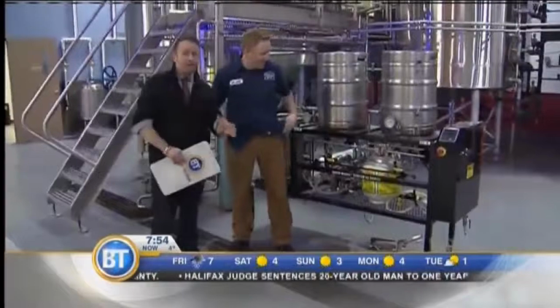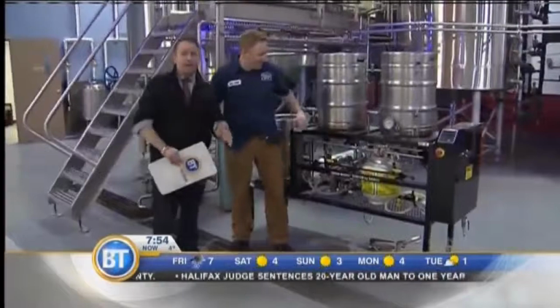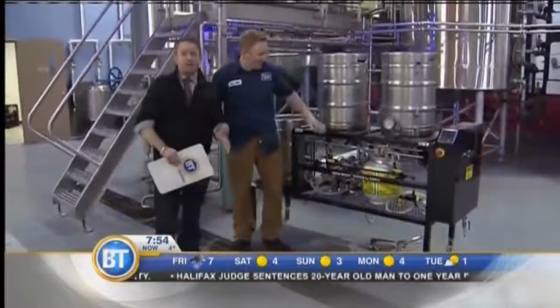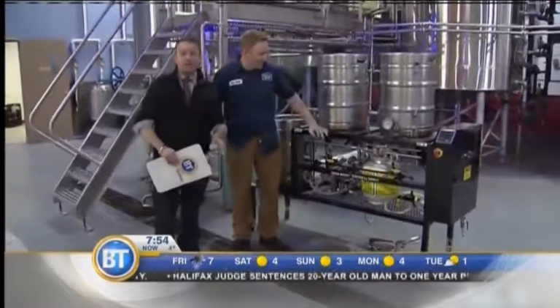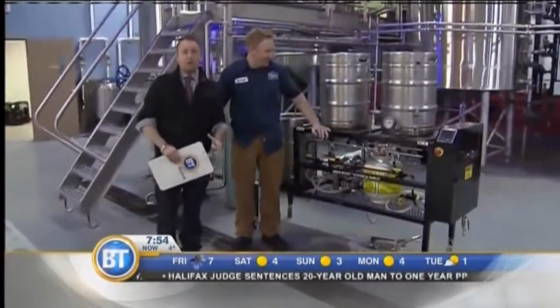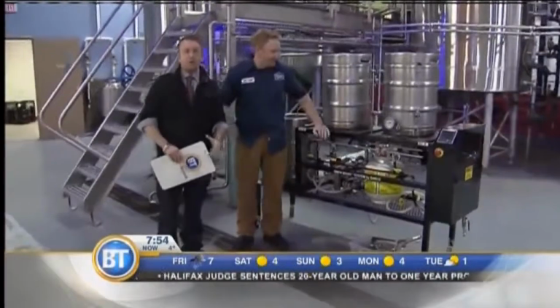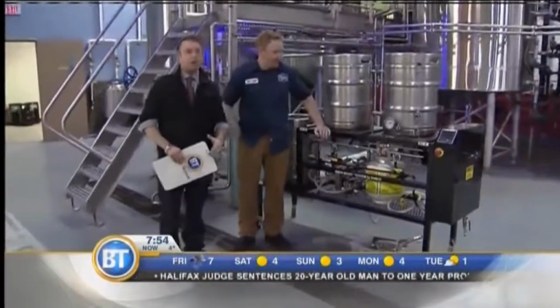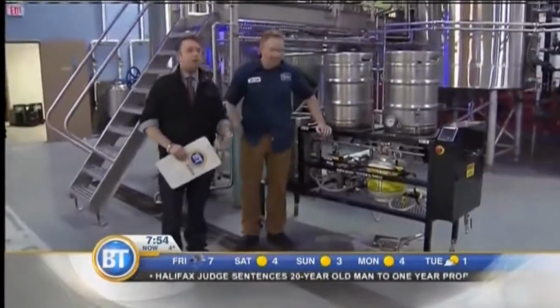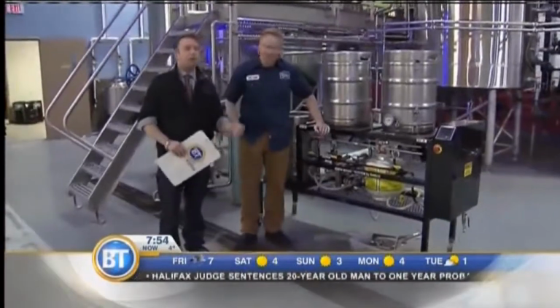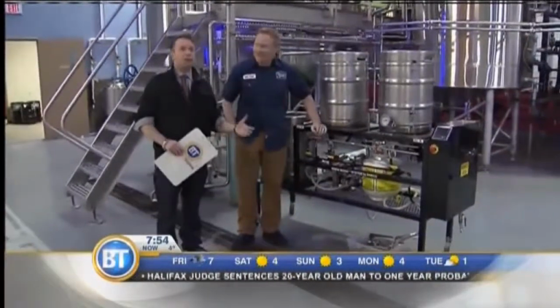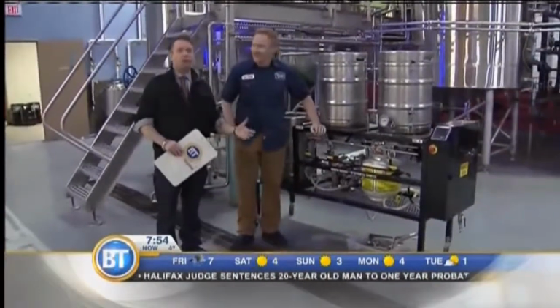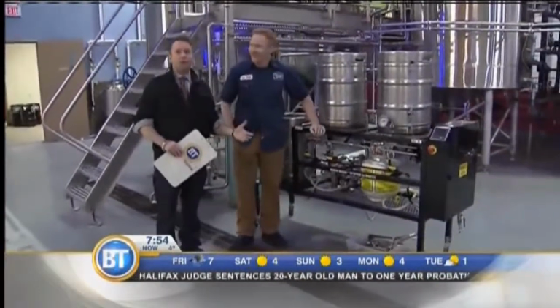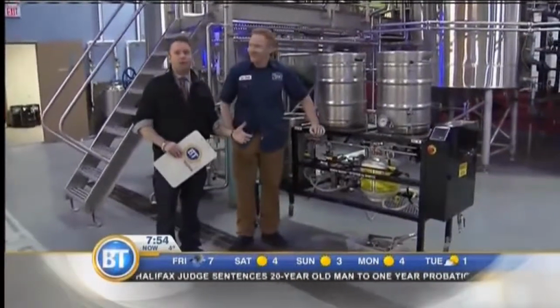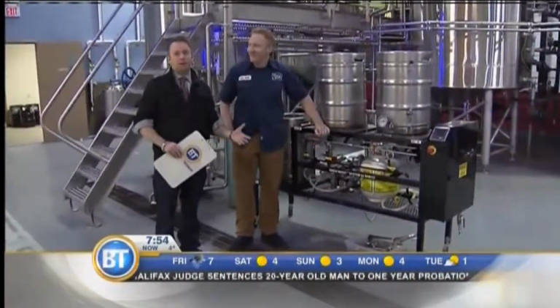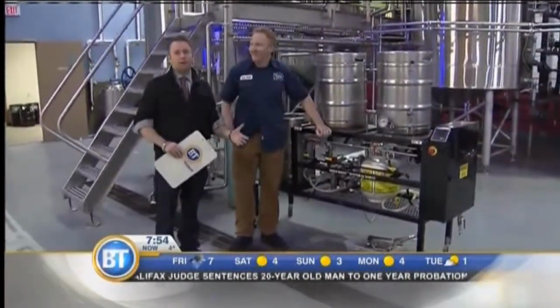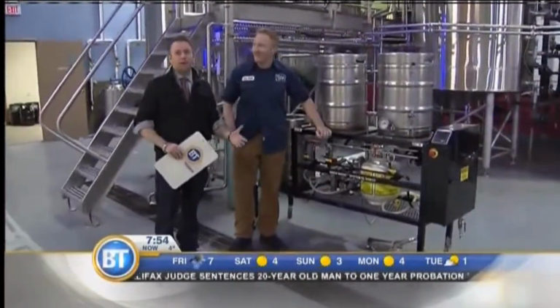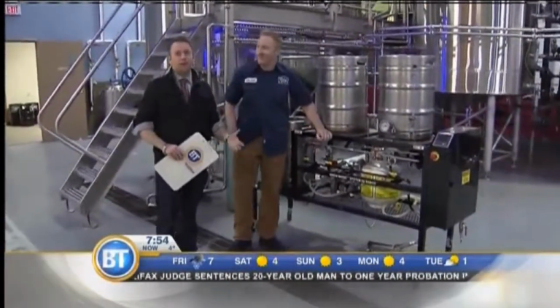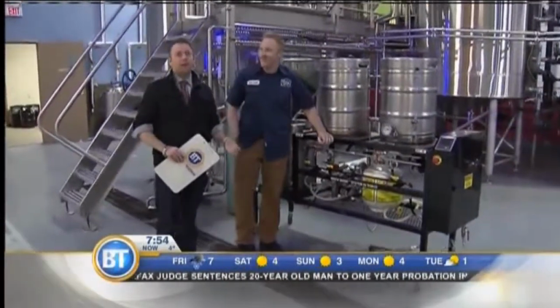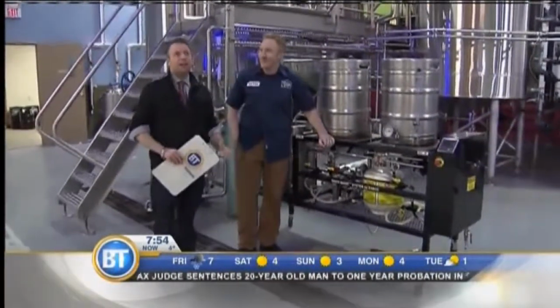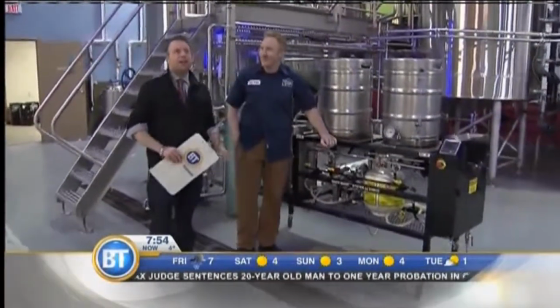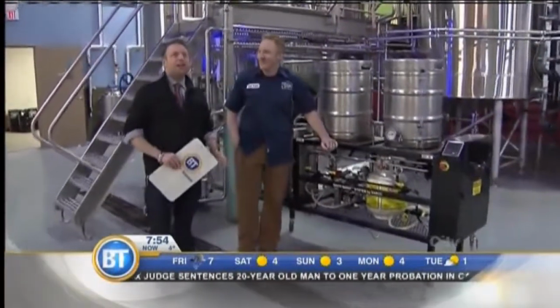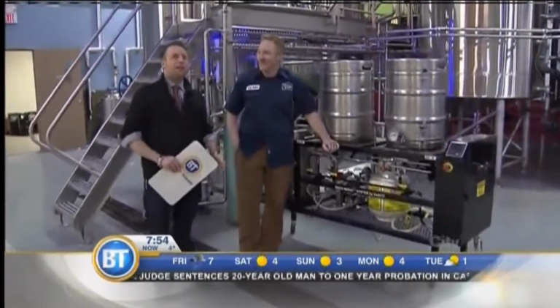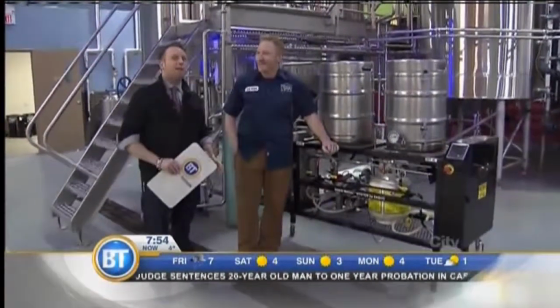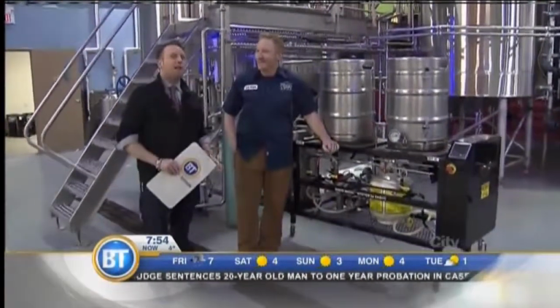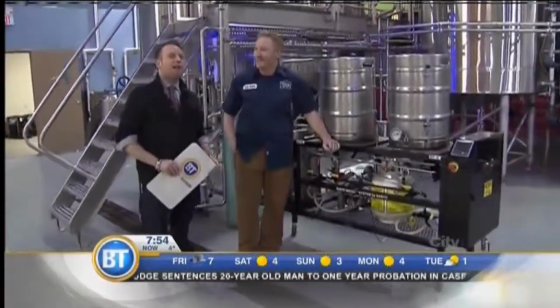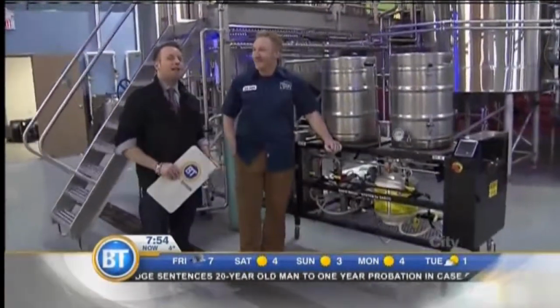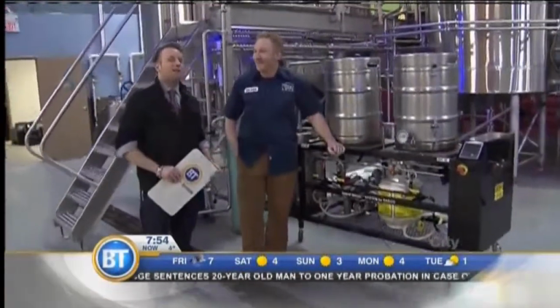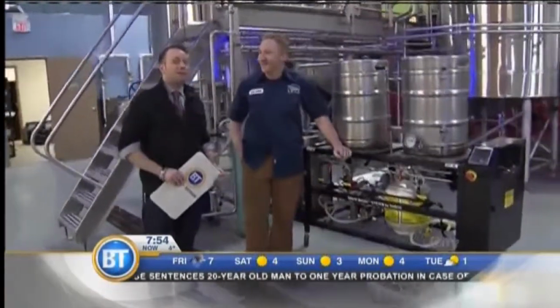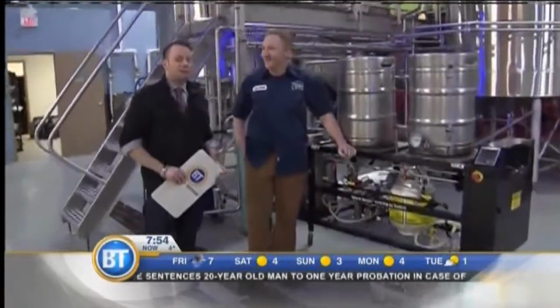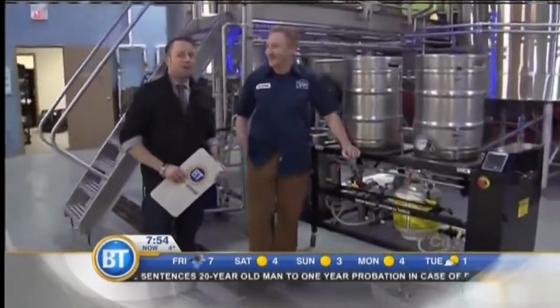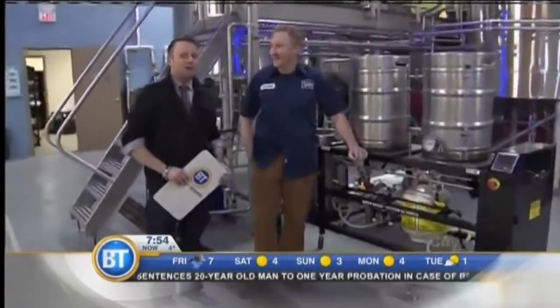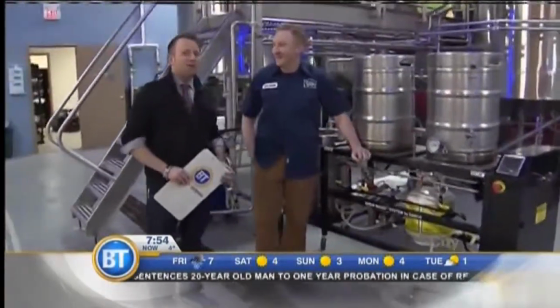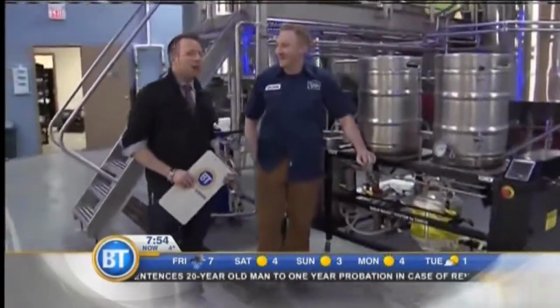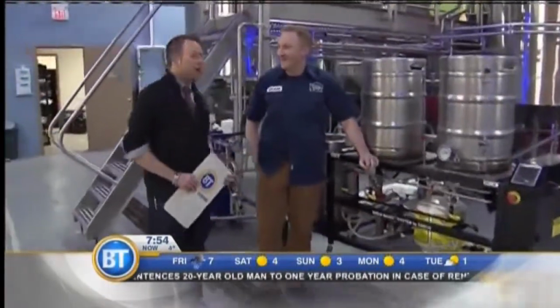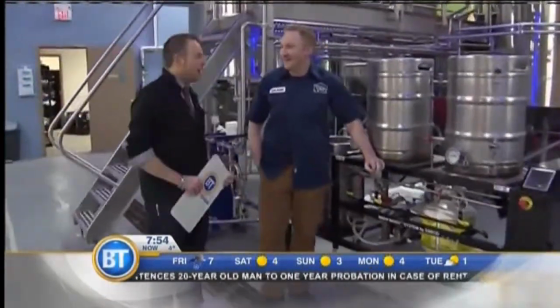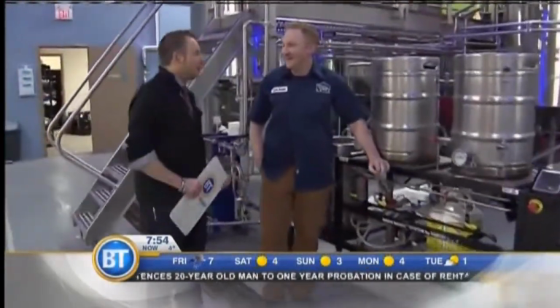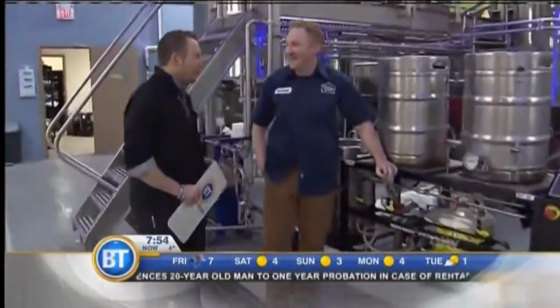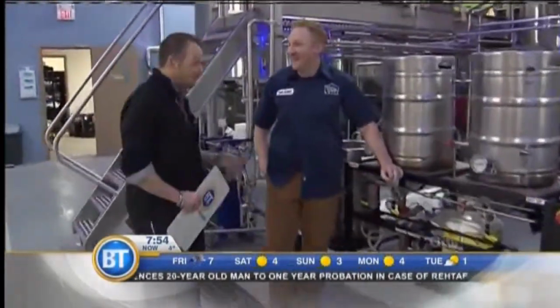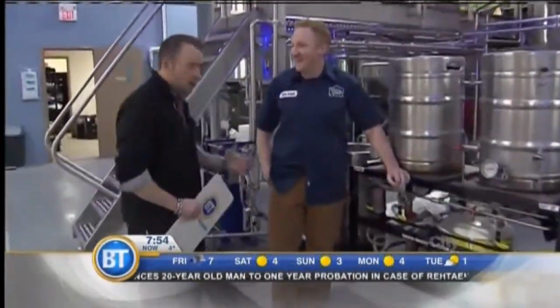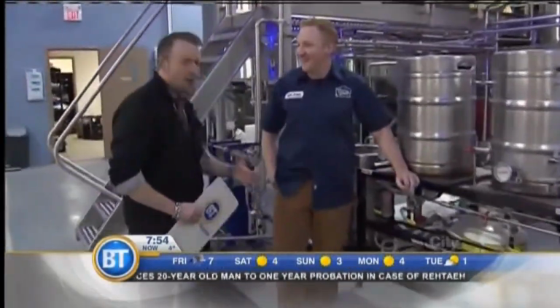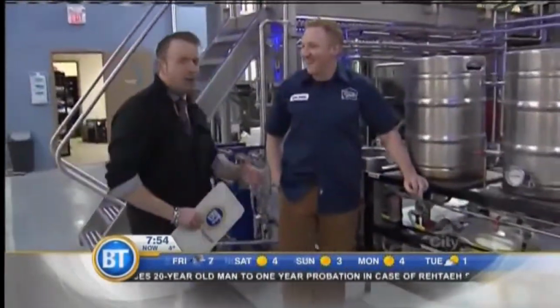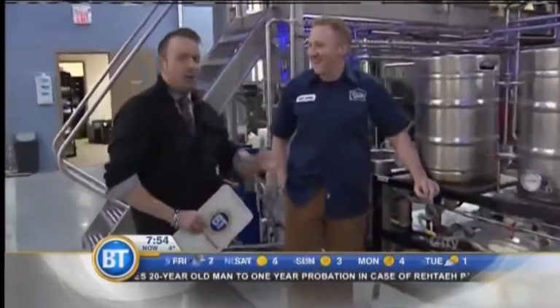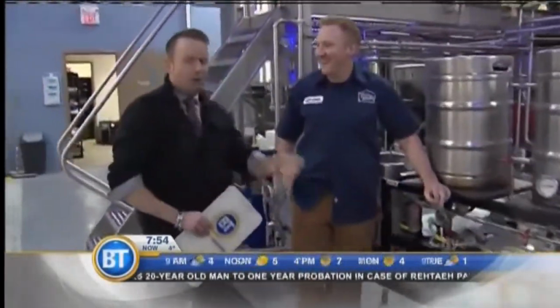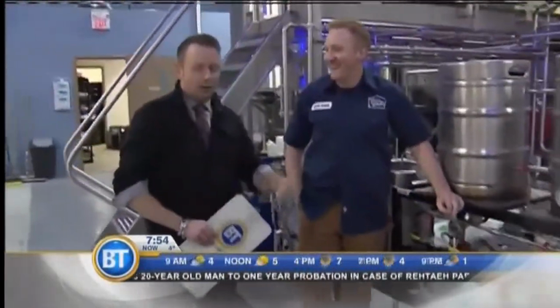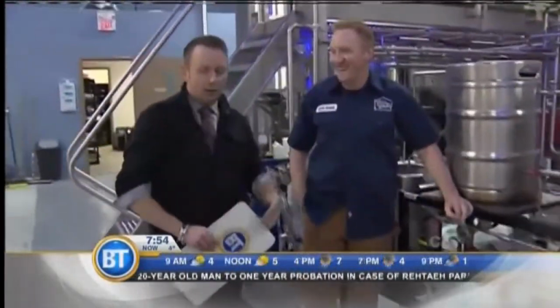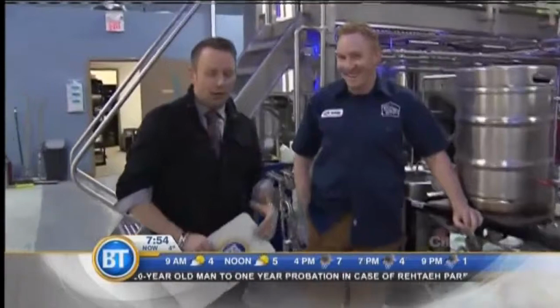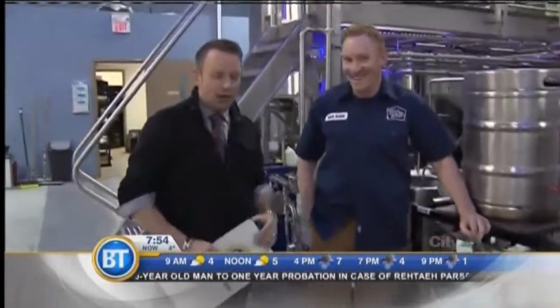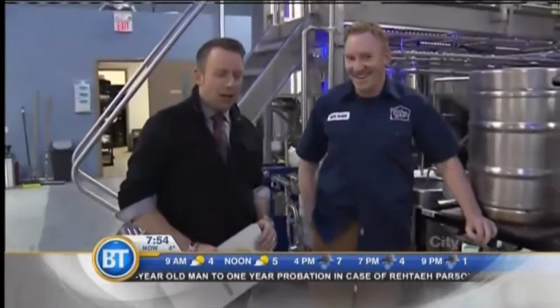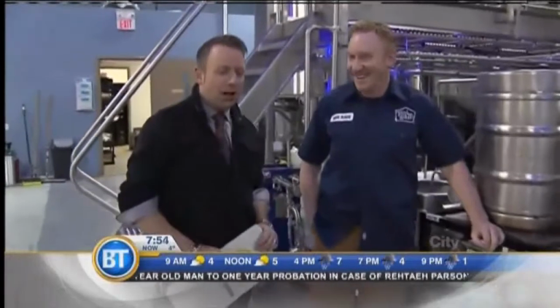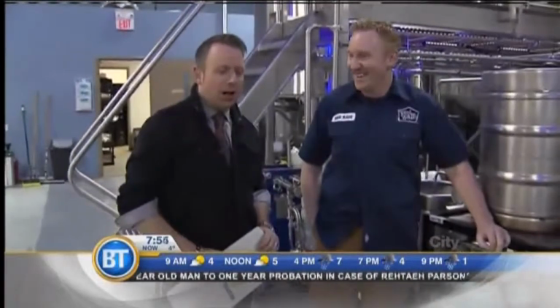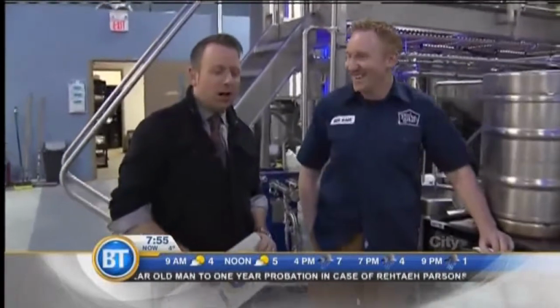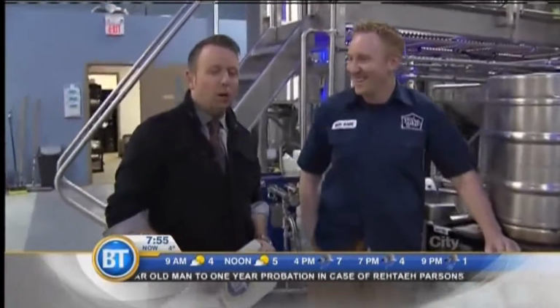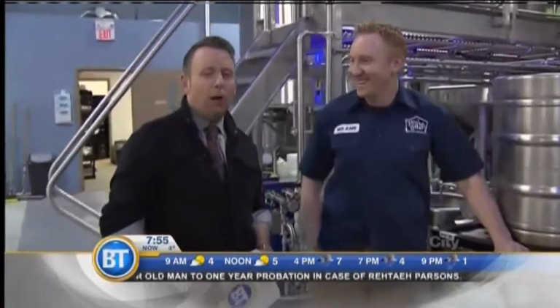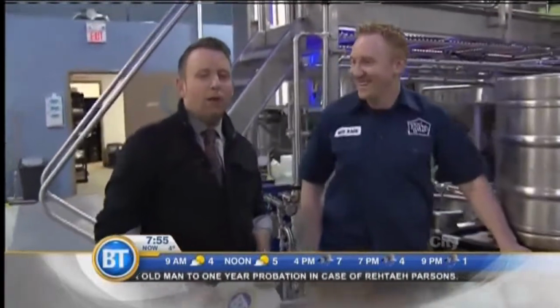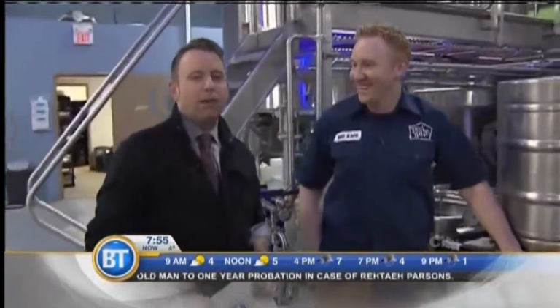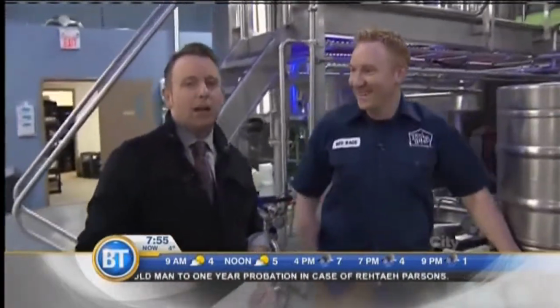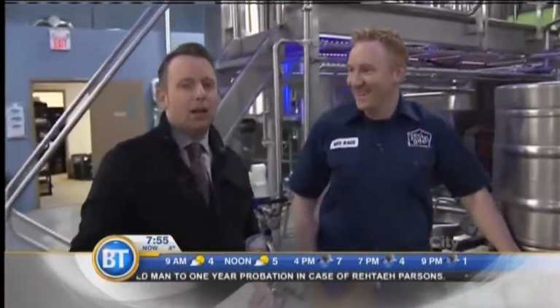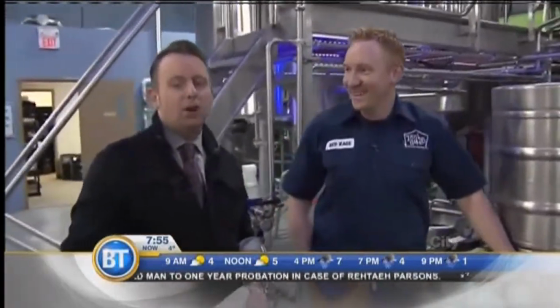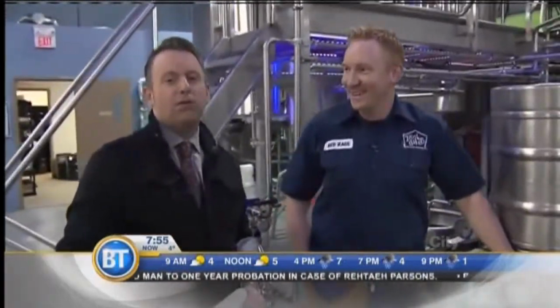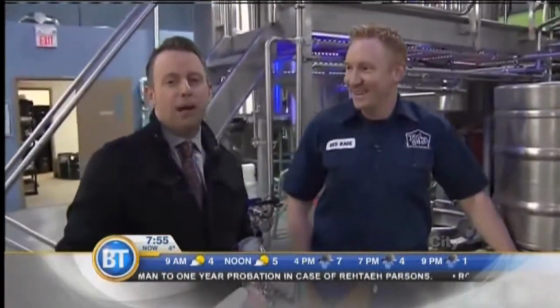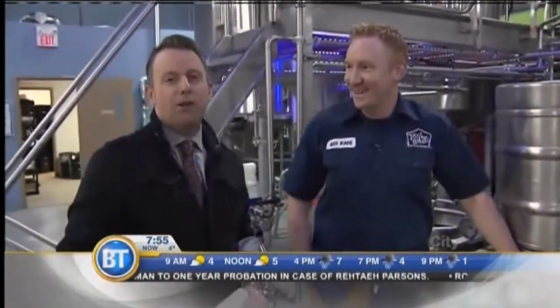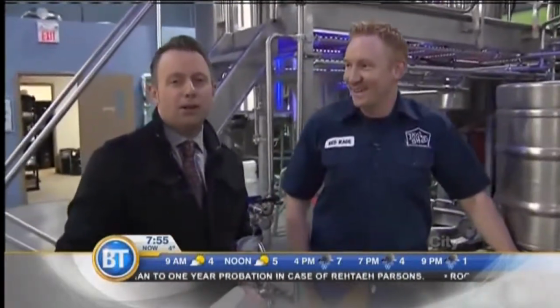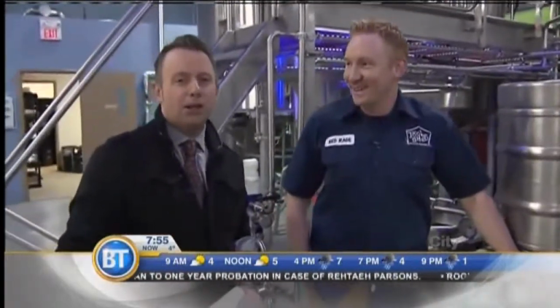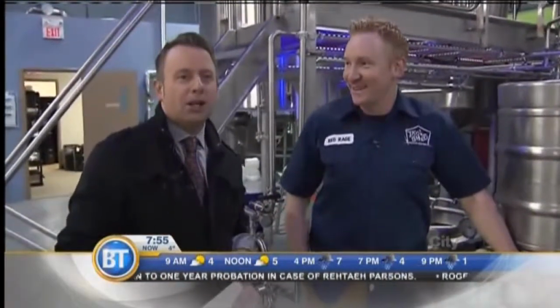Live down here at Tool Shed — beautiful facility. They've got a lot of room to move. Graham Sherman with Tool Shed, one of the co-founders.